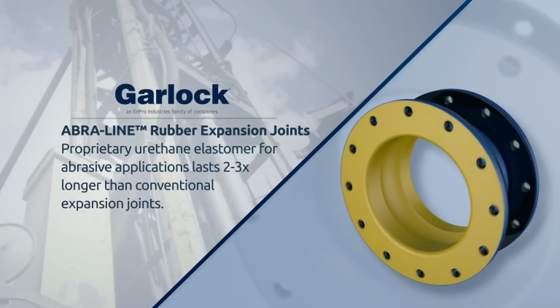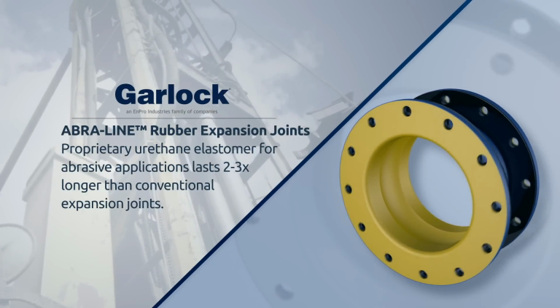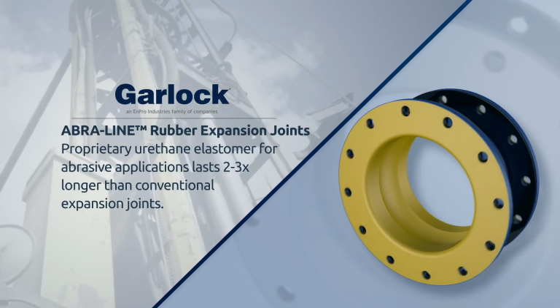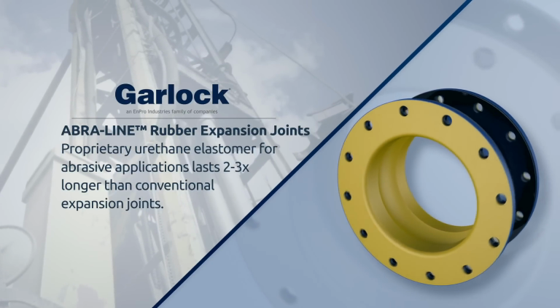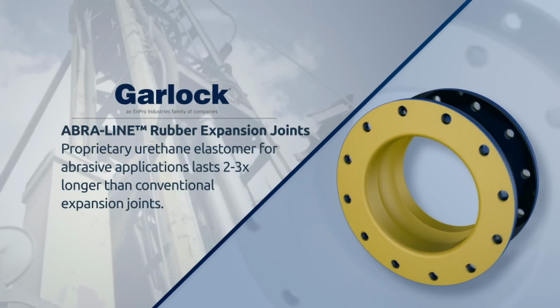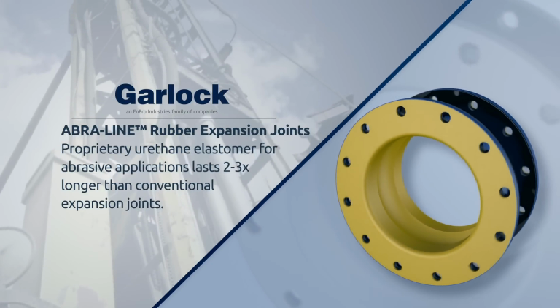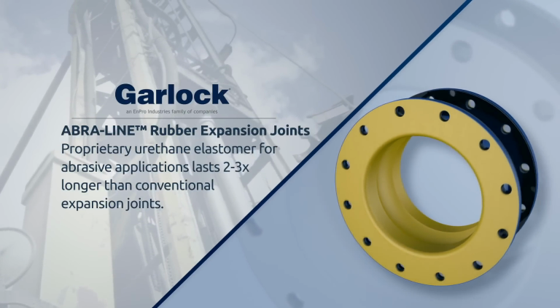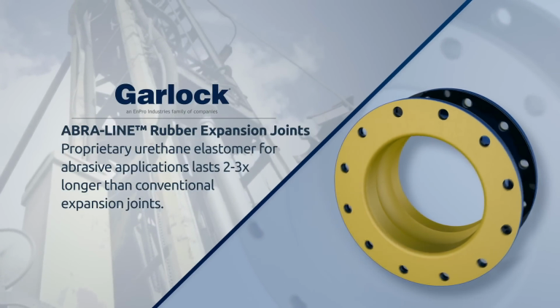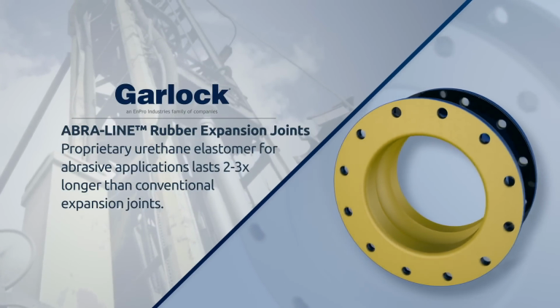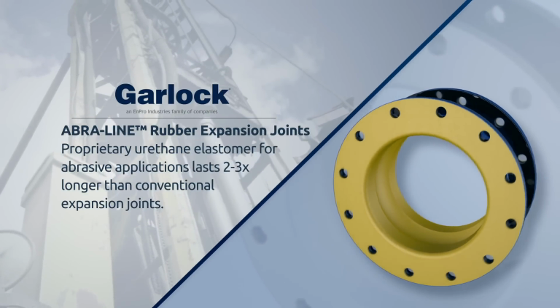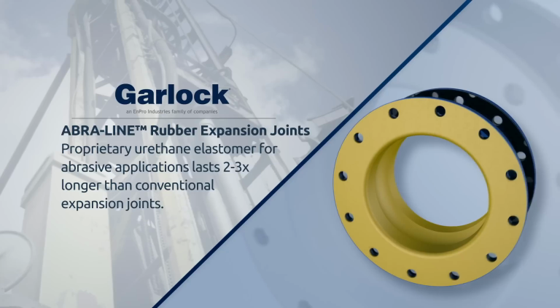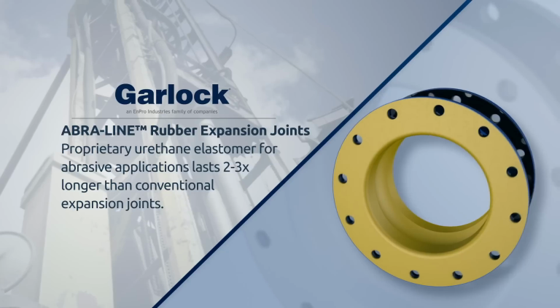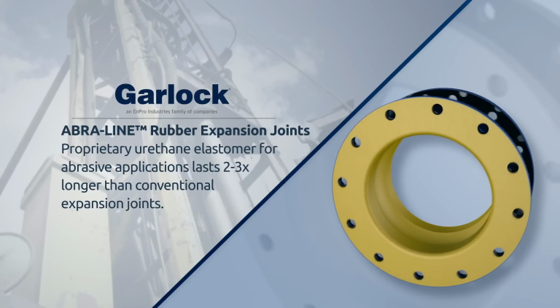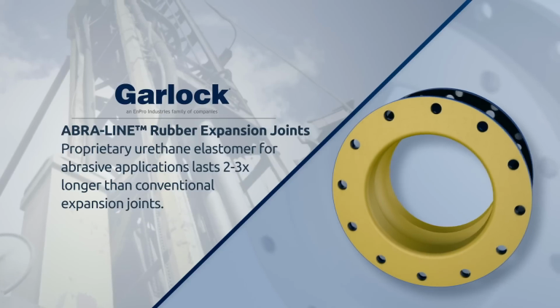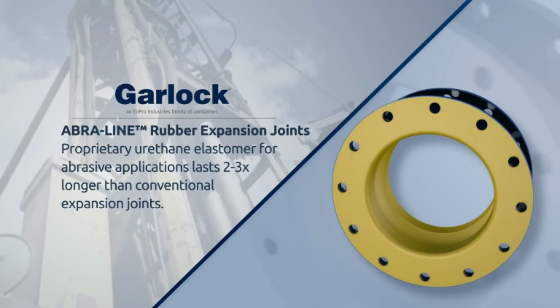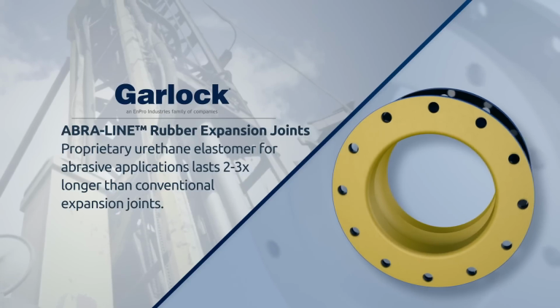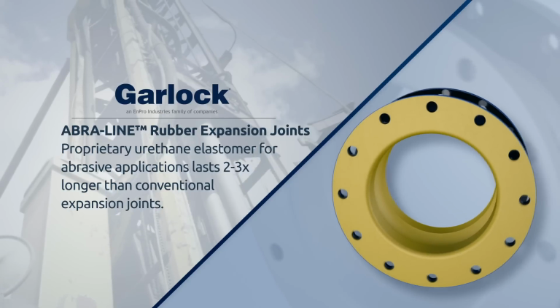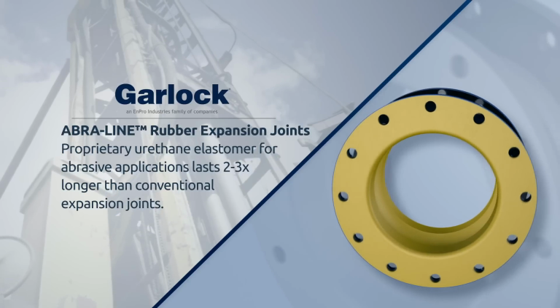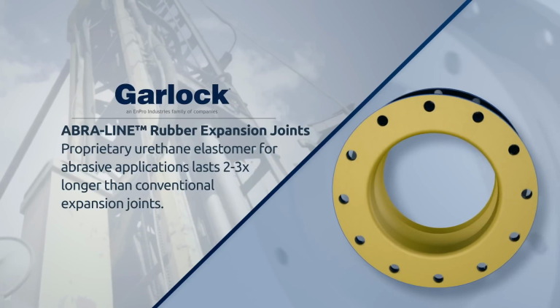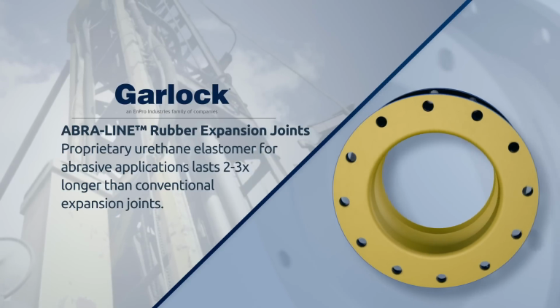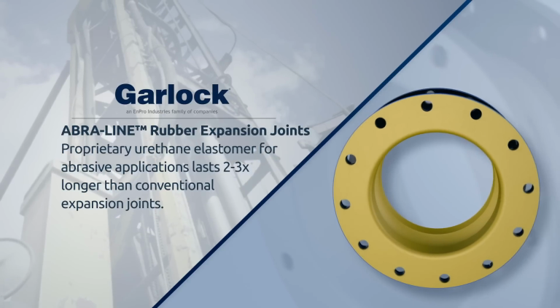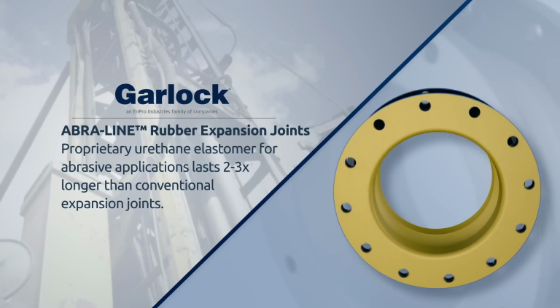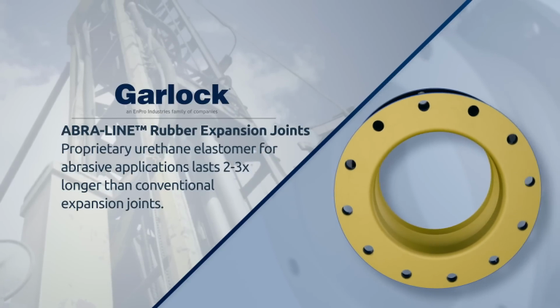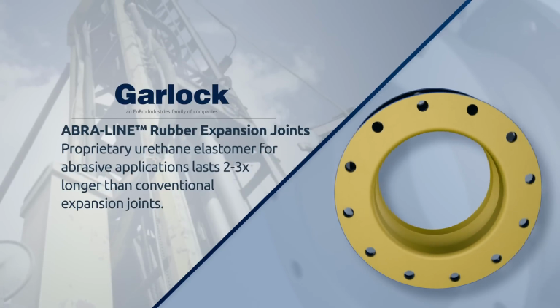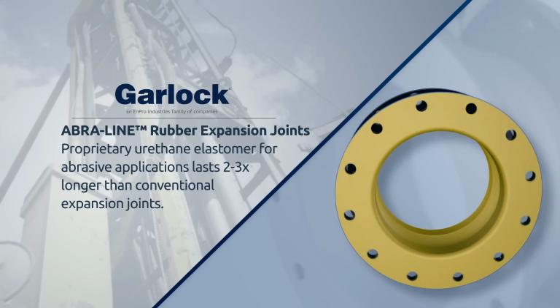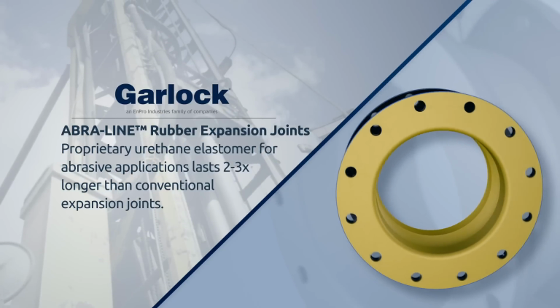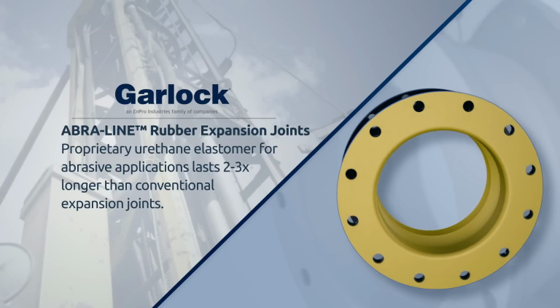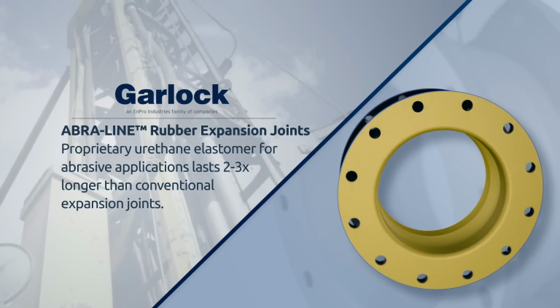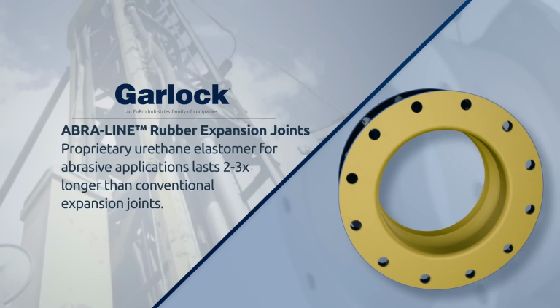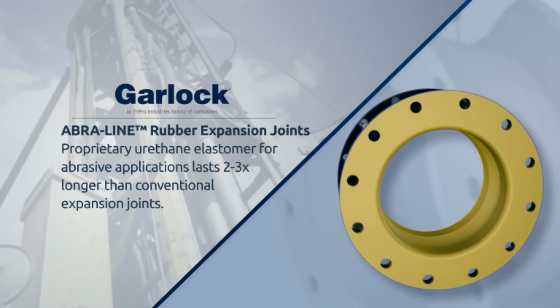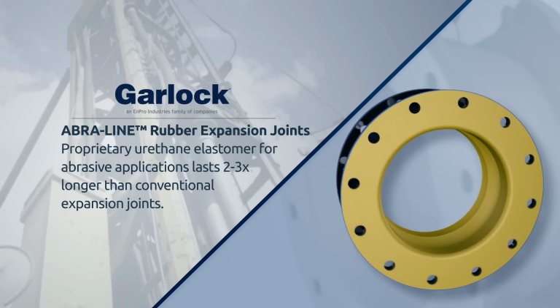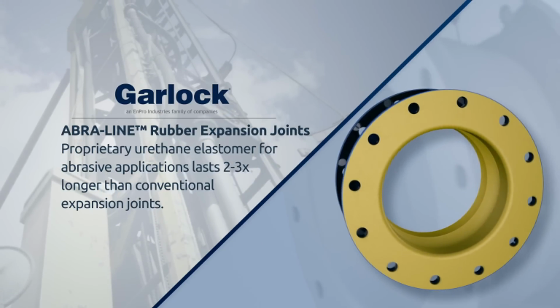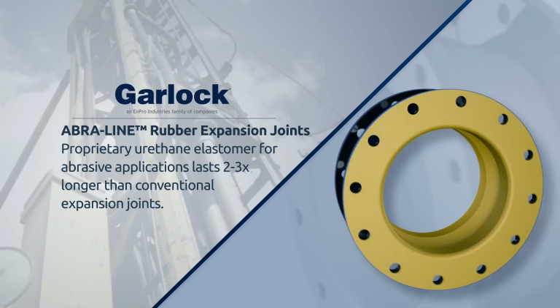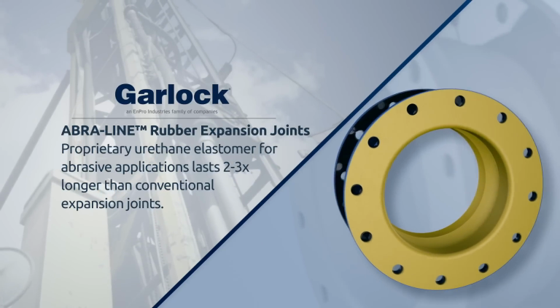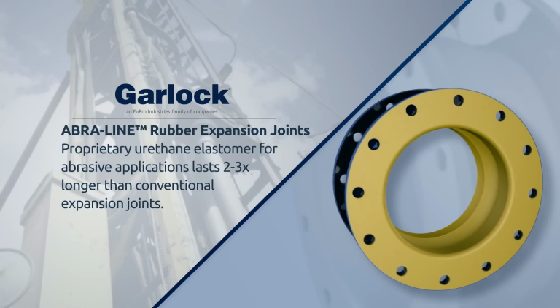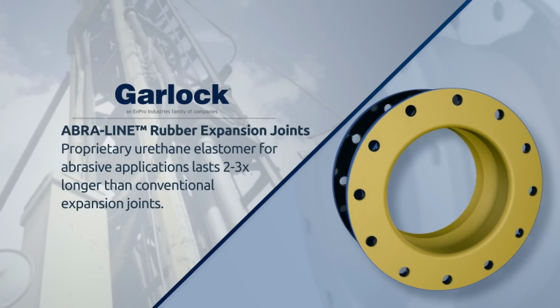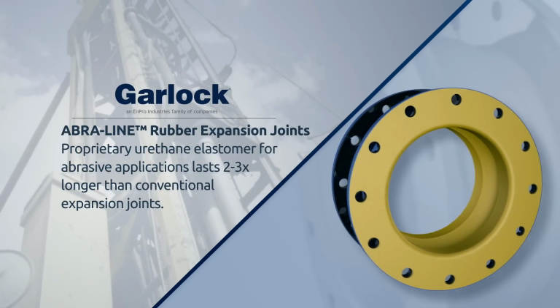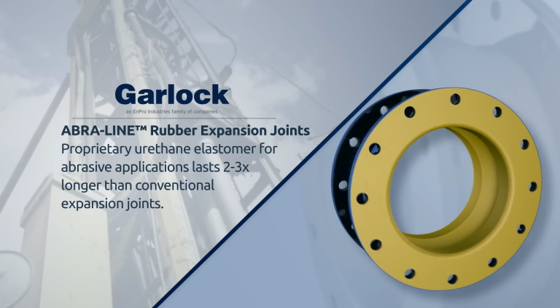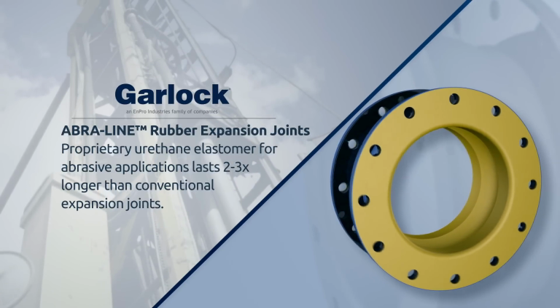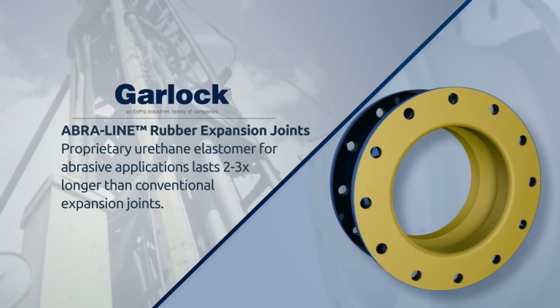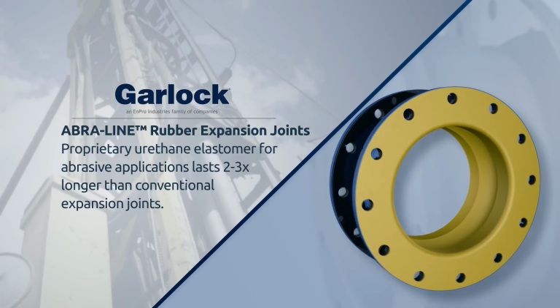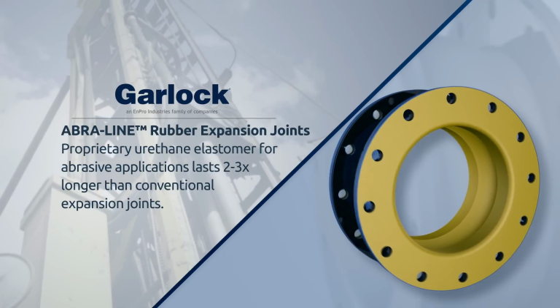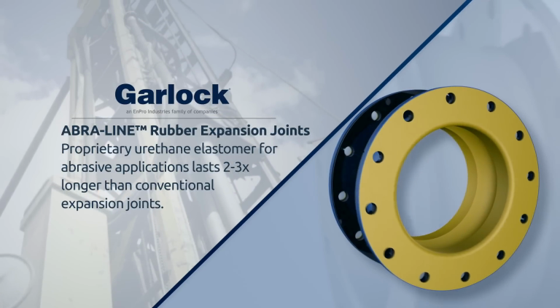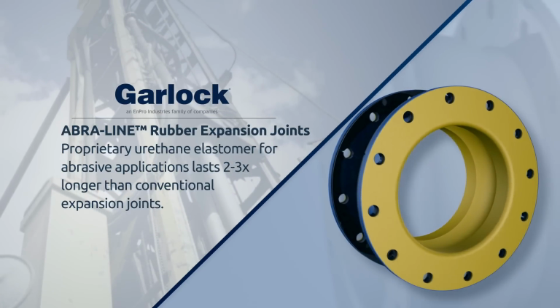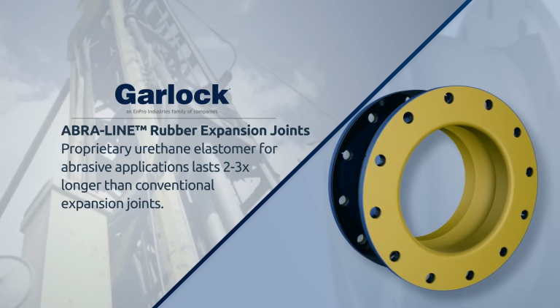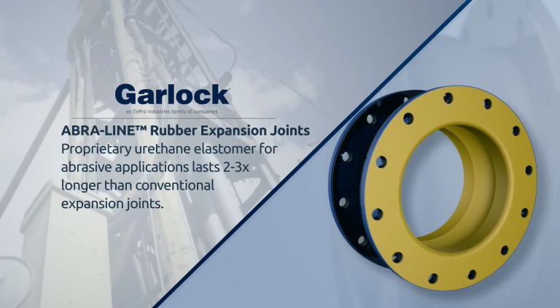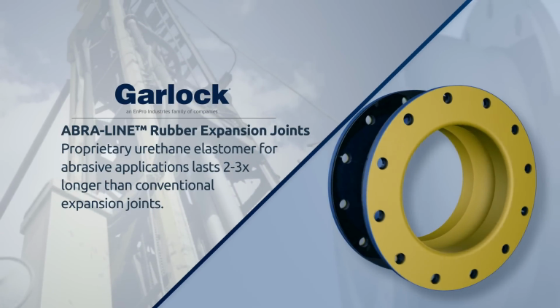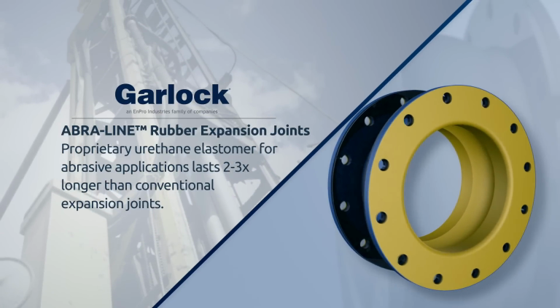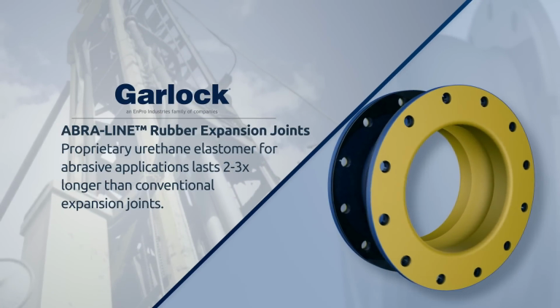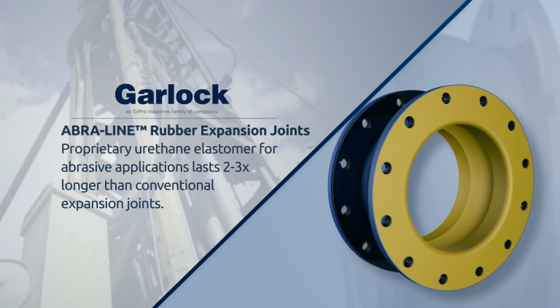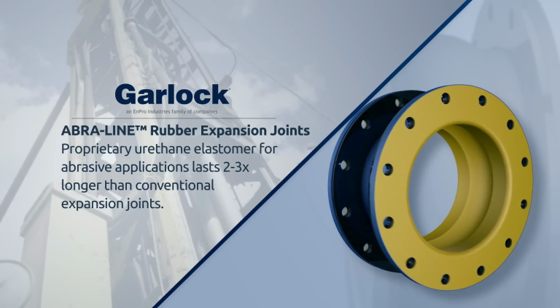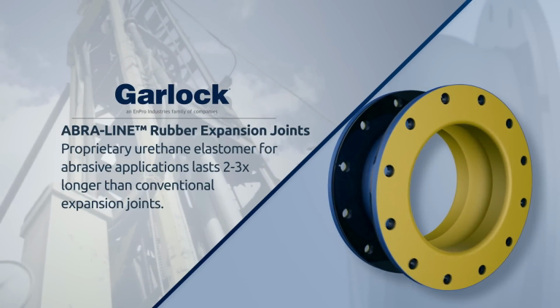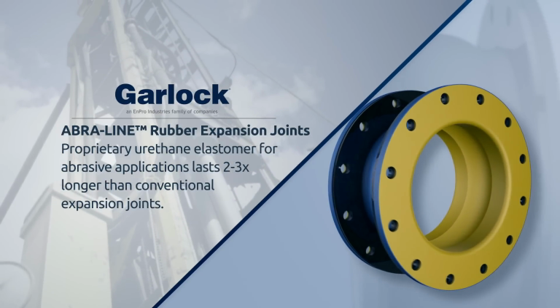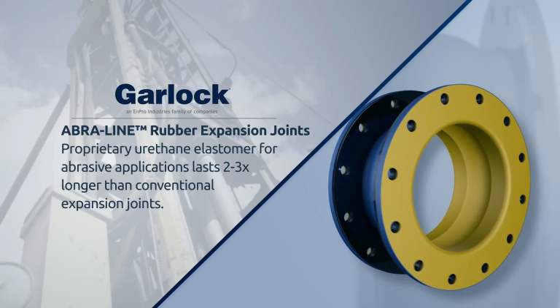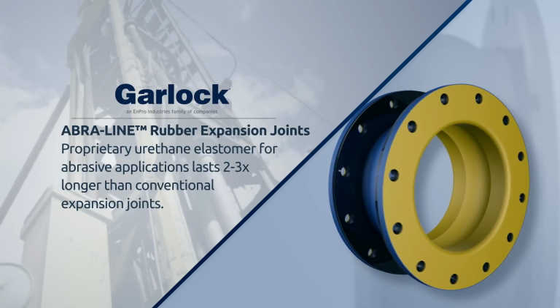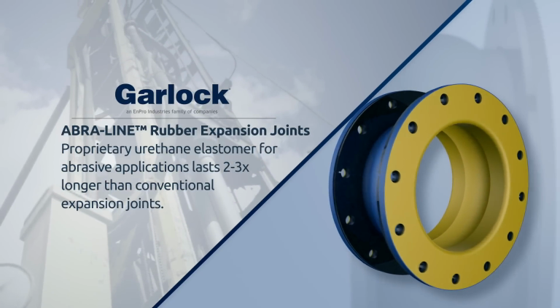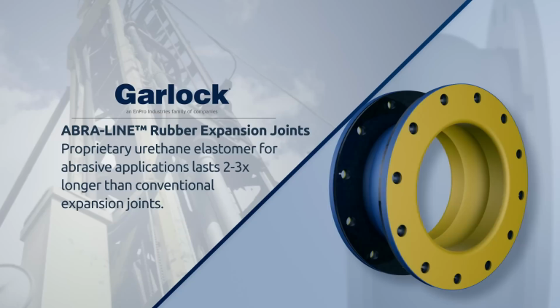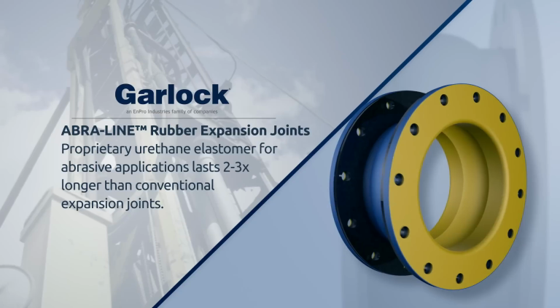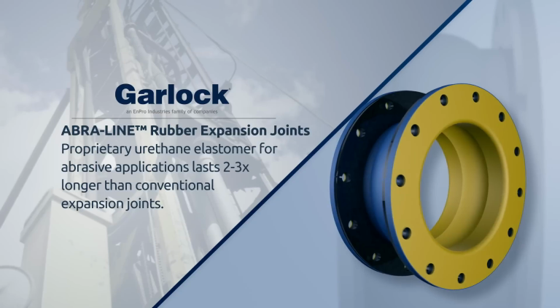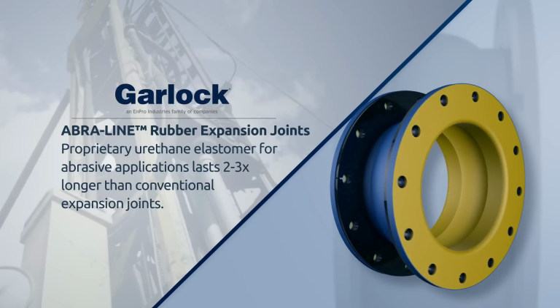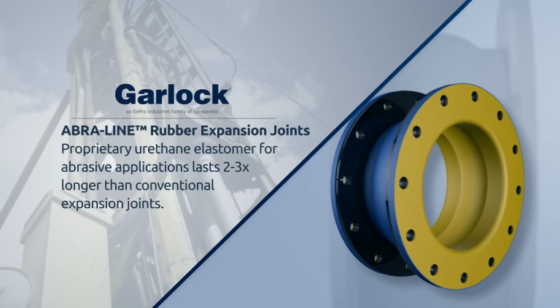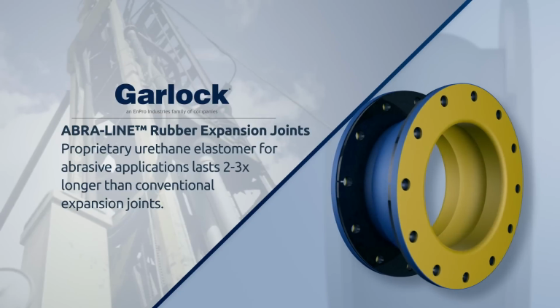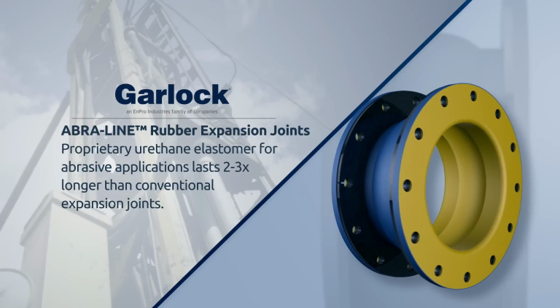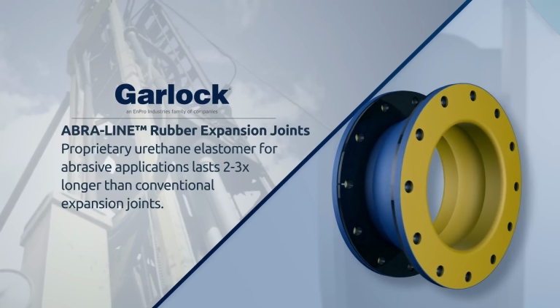Third-party testing revealed that AbraLine expansion joints last two to three times longer than traditional elastomers.